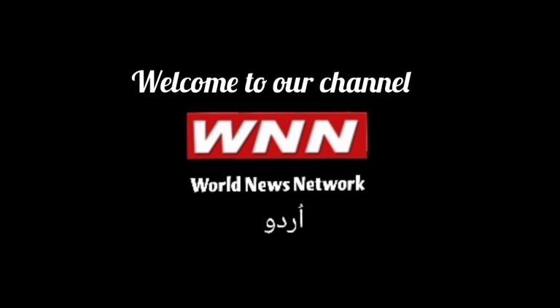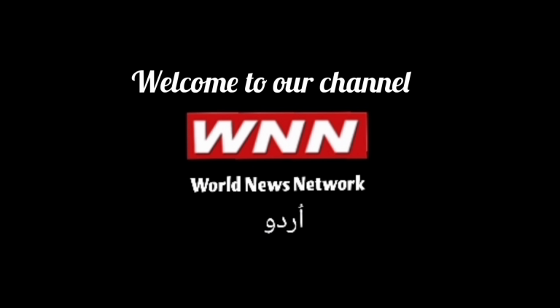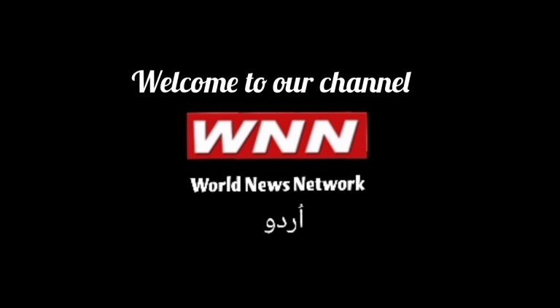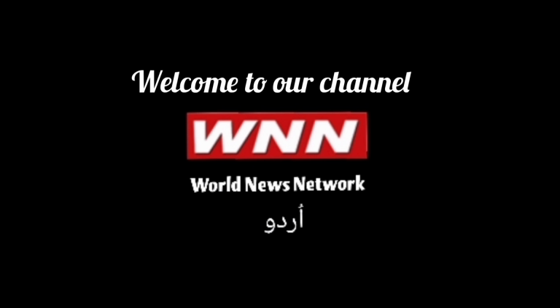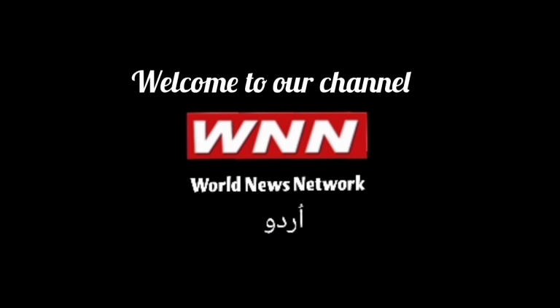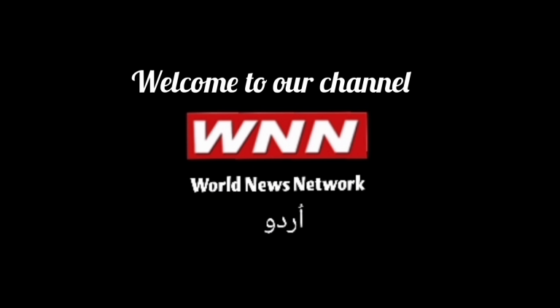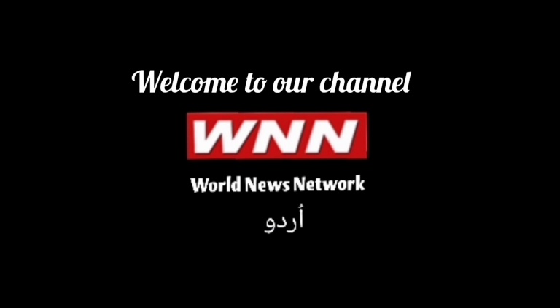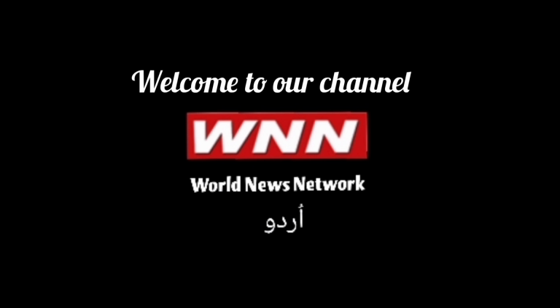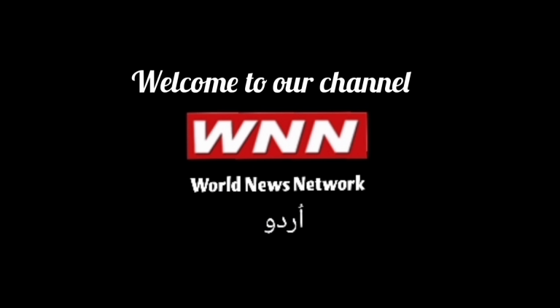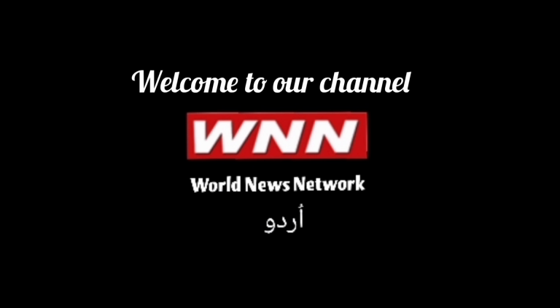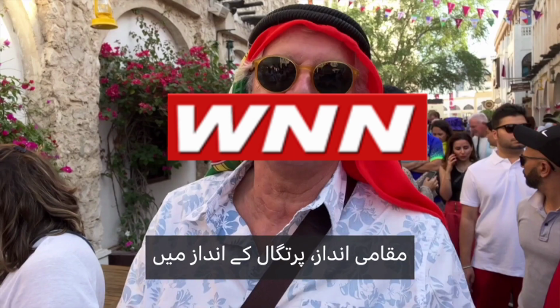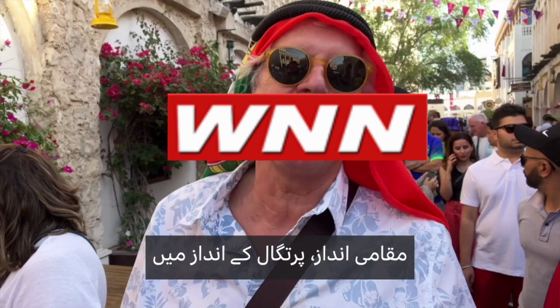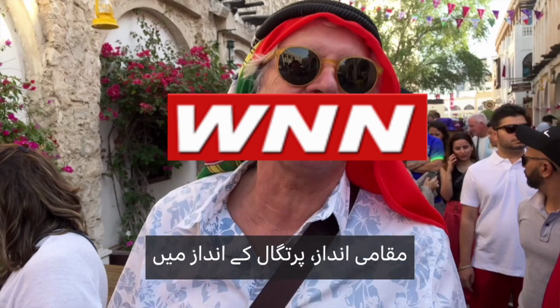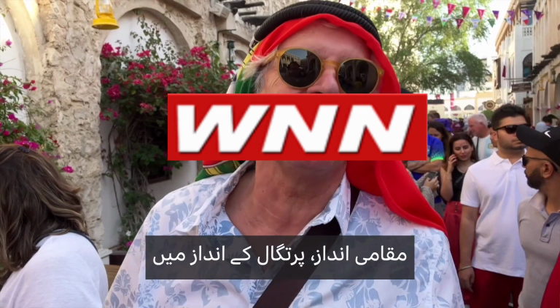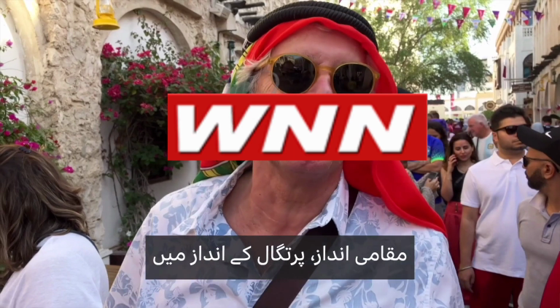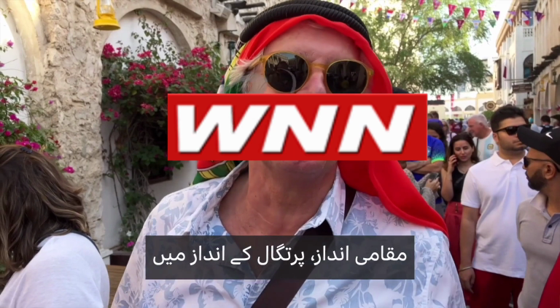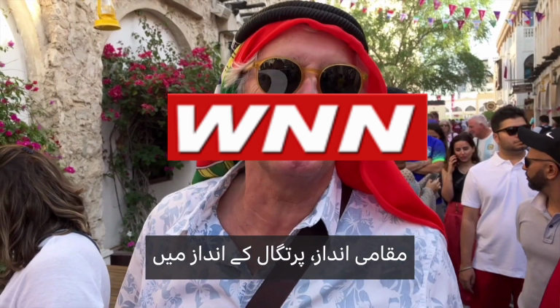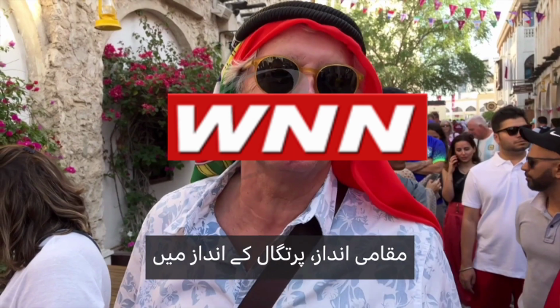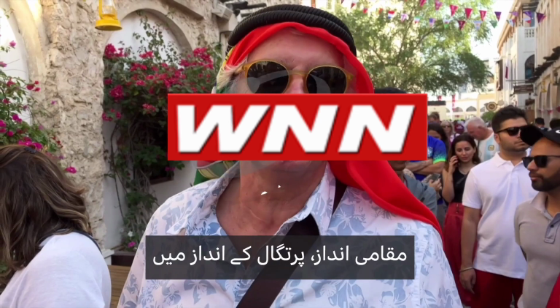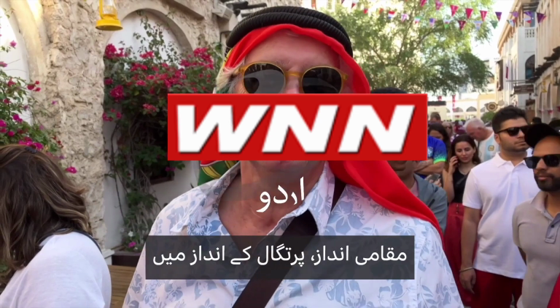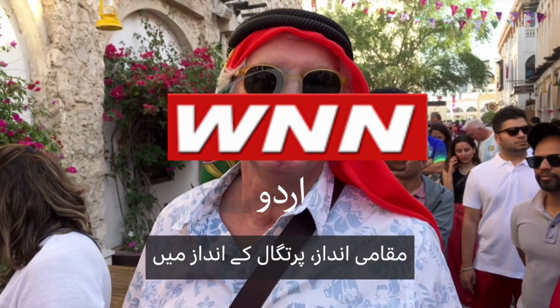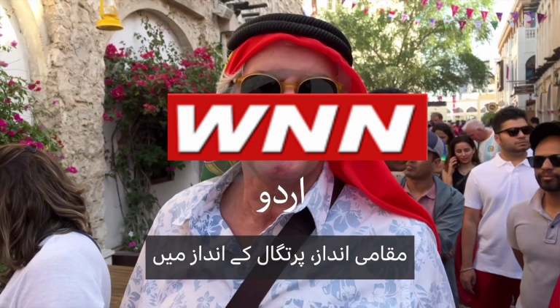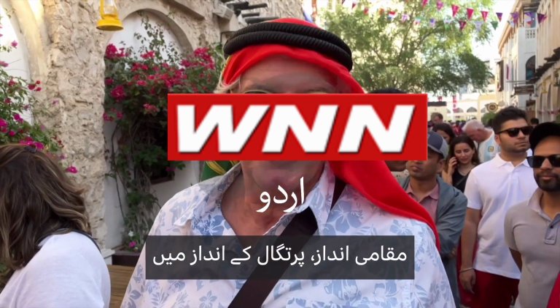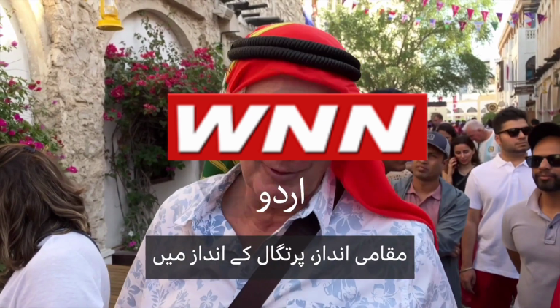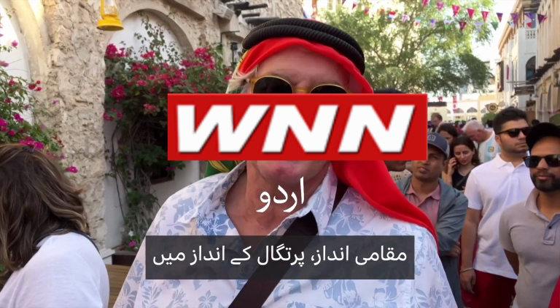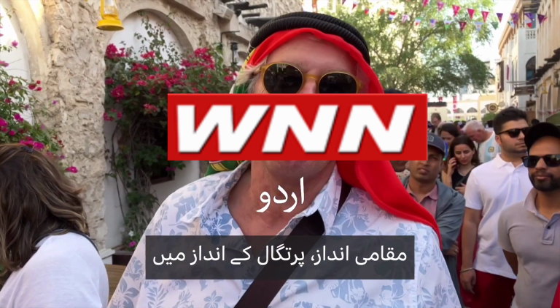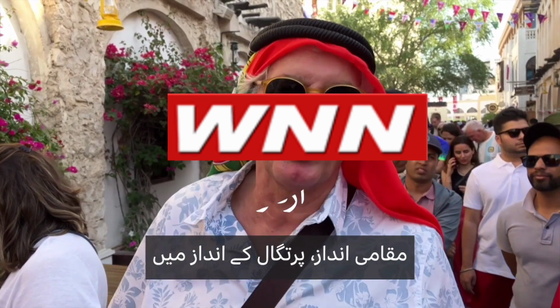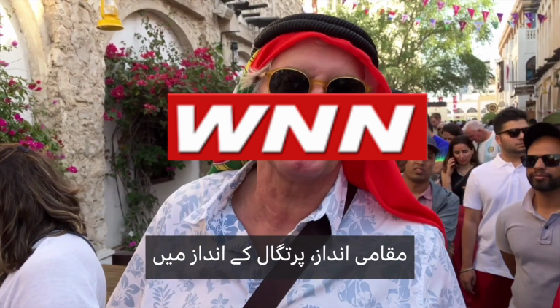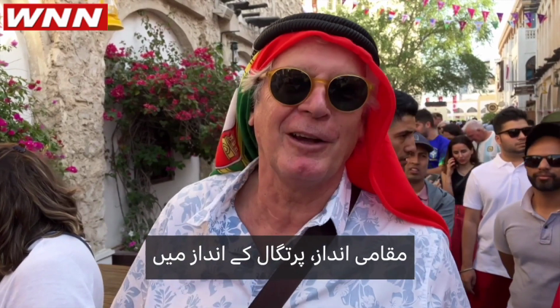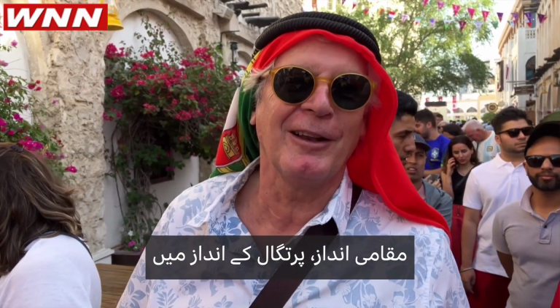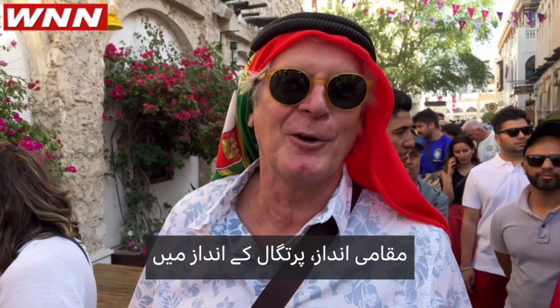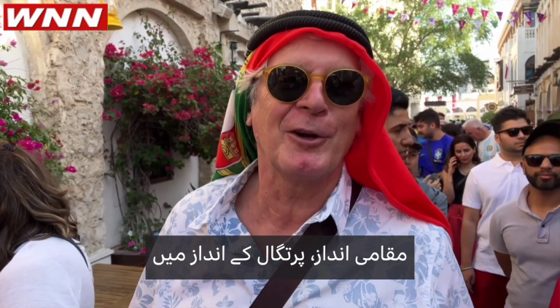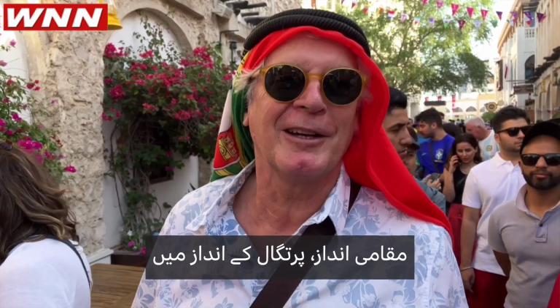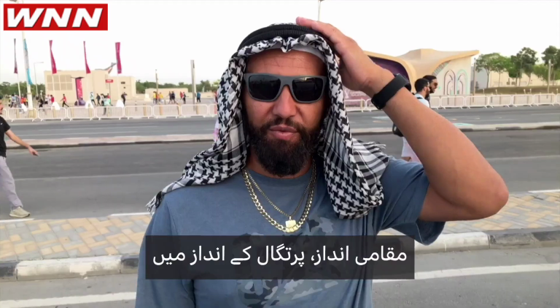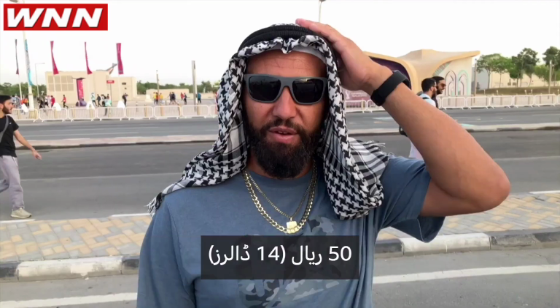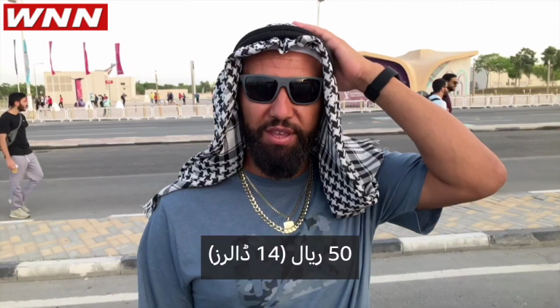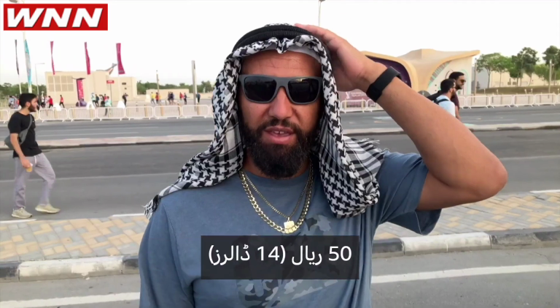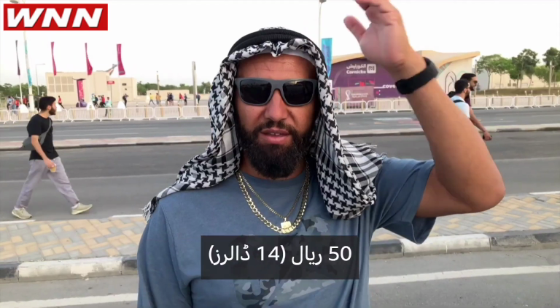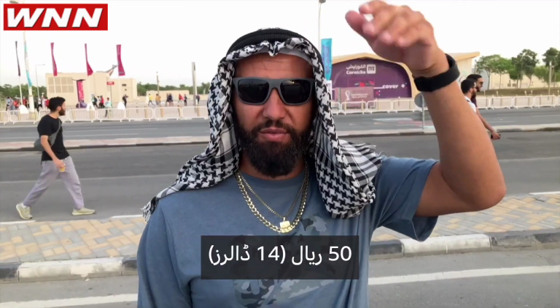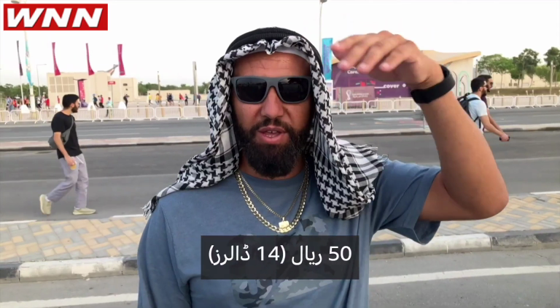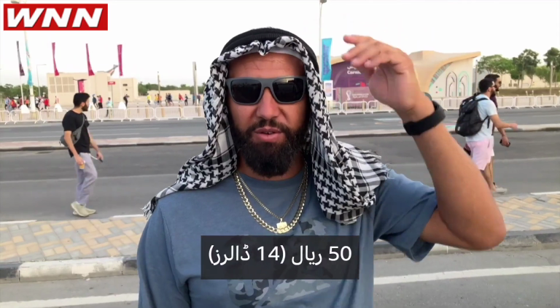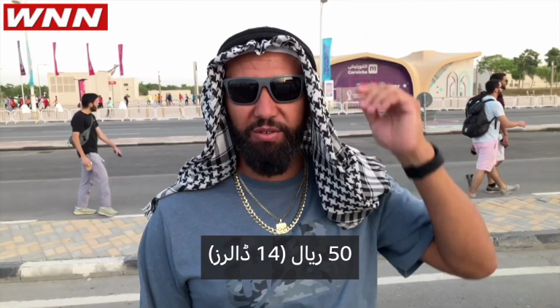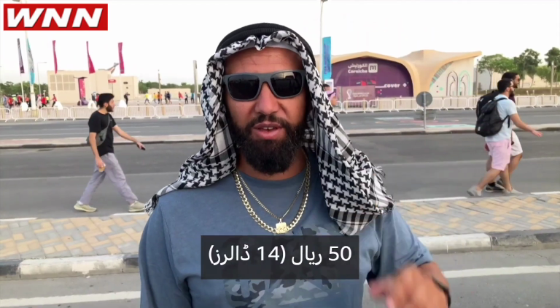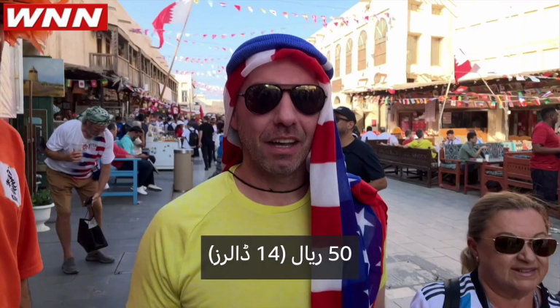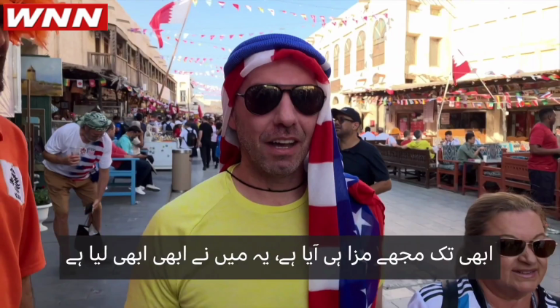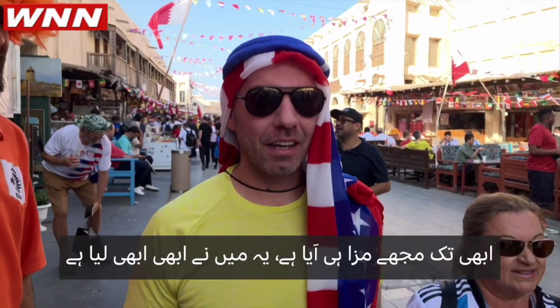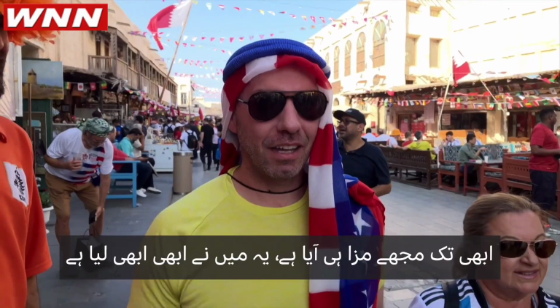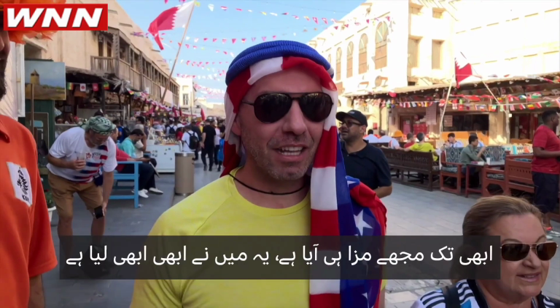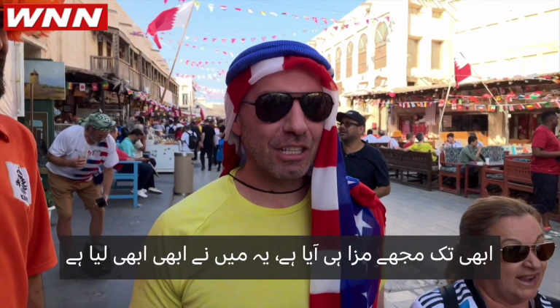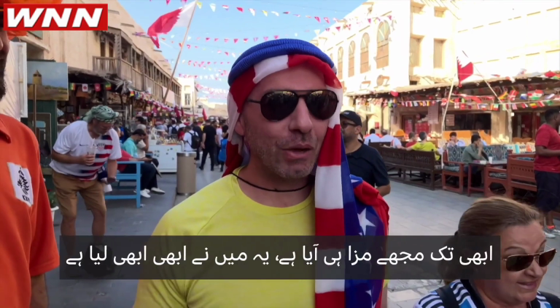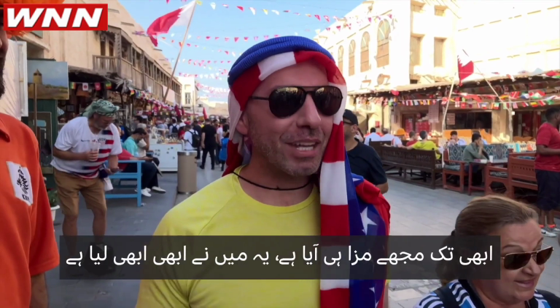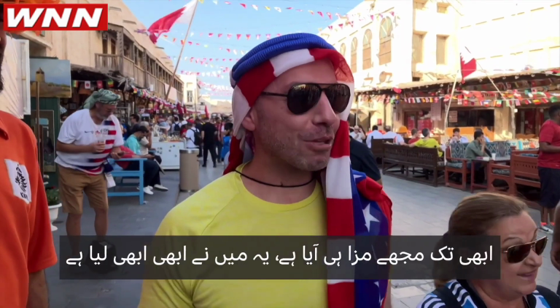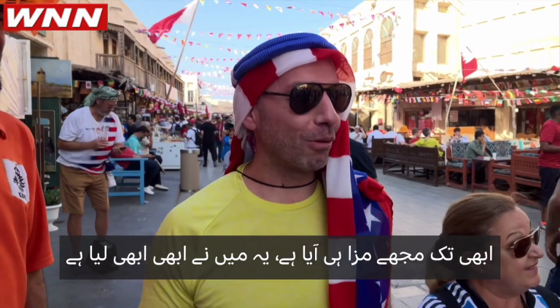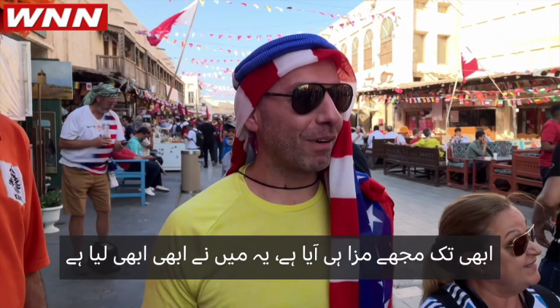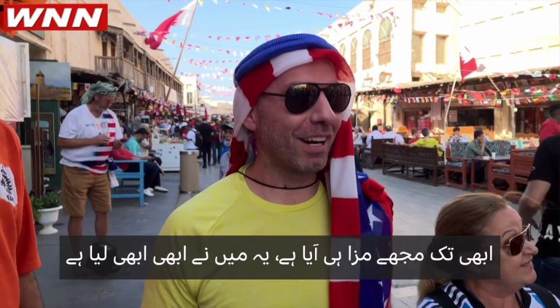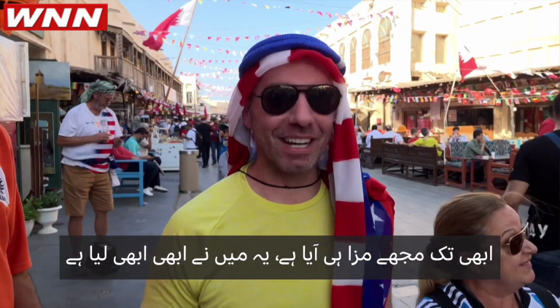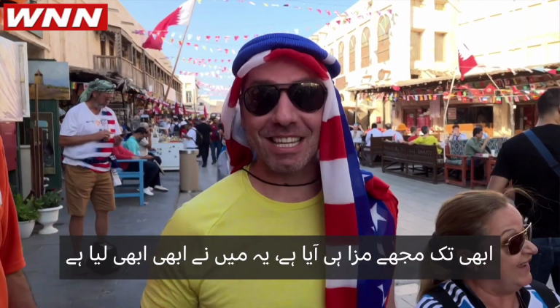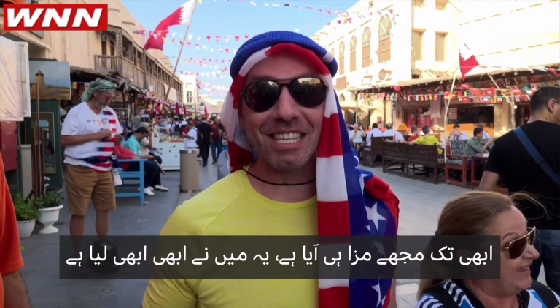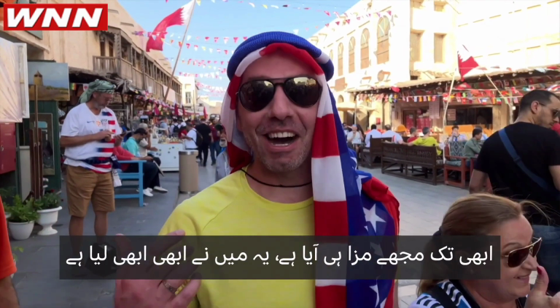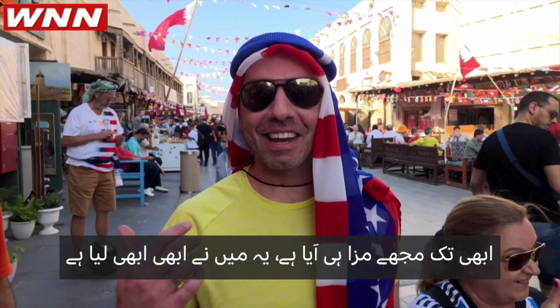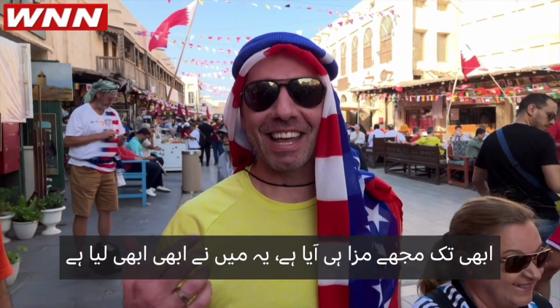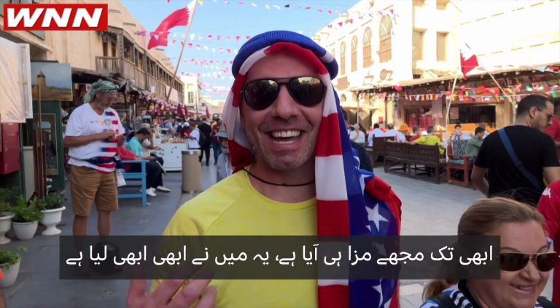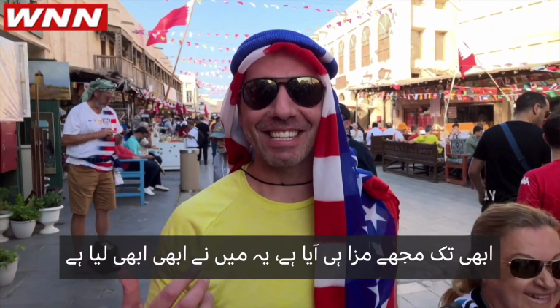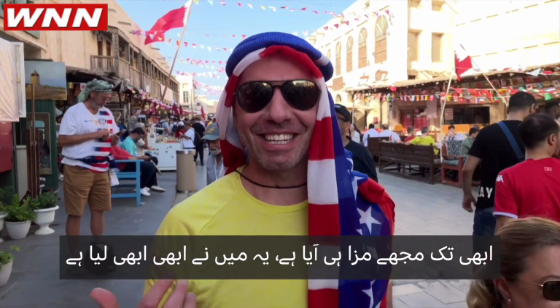Bismillah. Looking at Portugal look — 50 riyals. I enjoy it so far, I just got it actually.